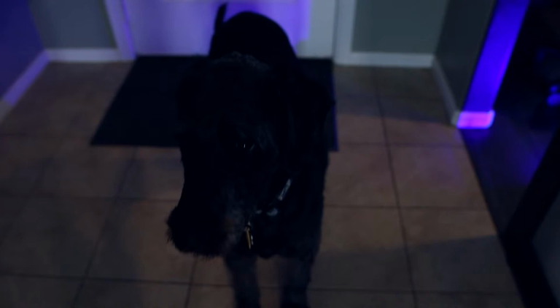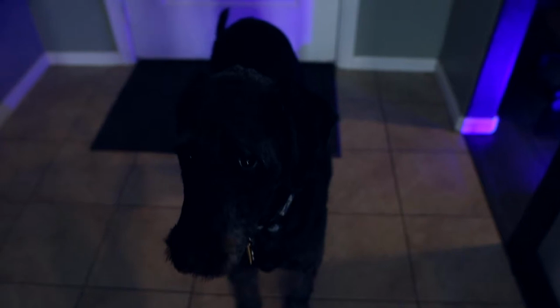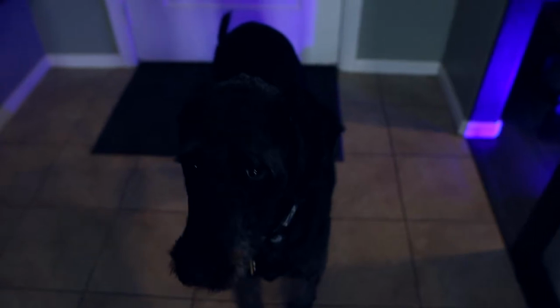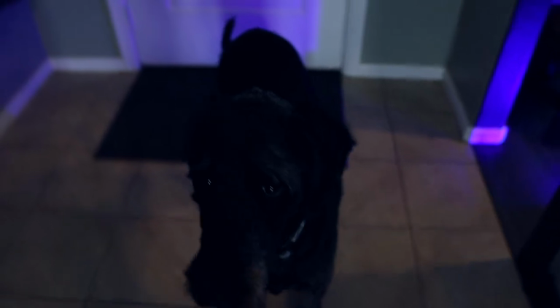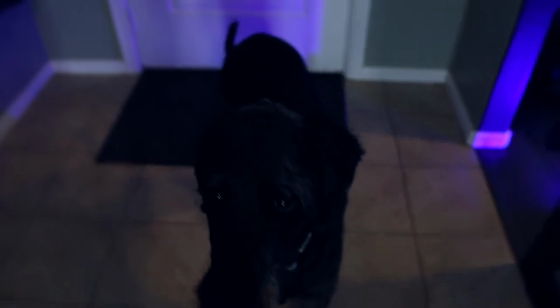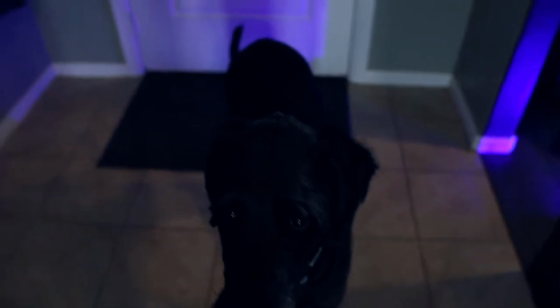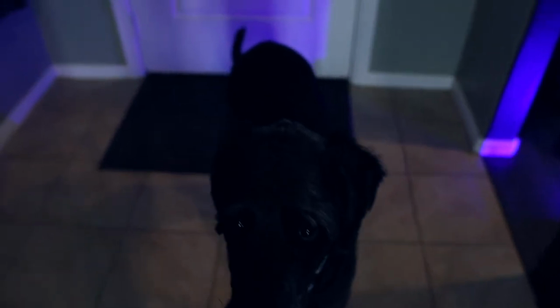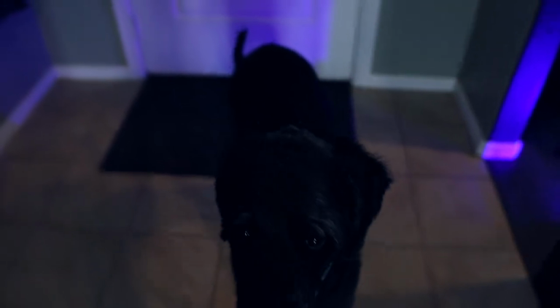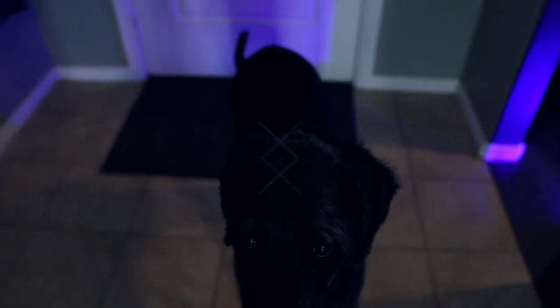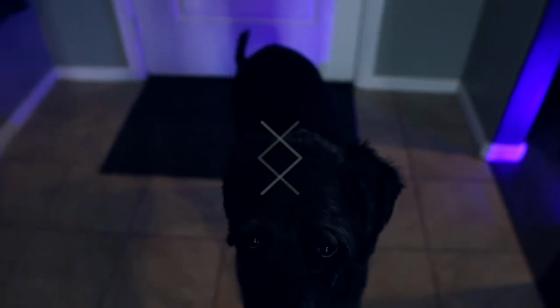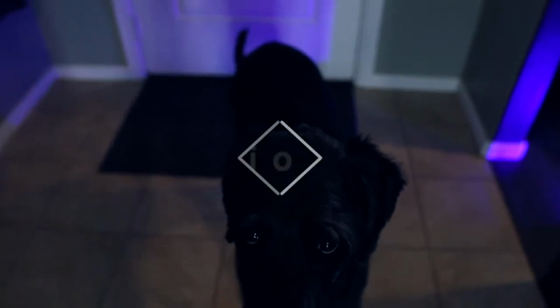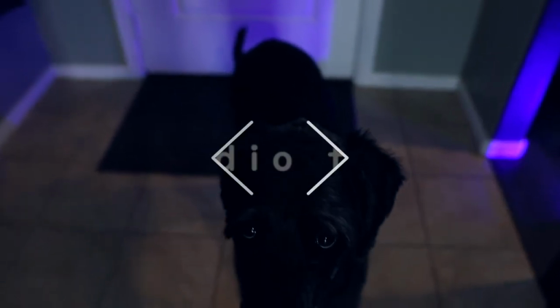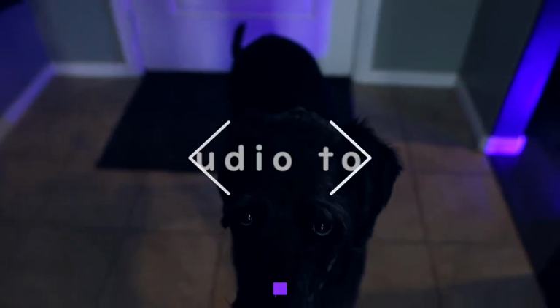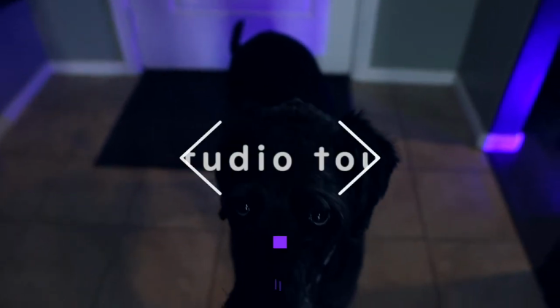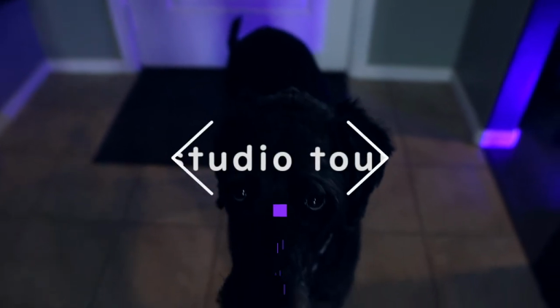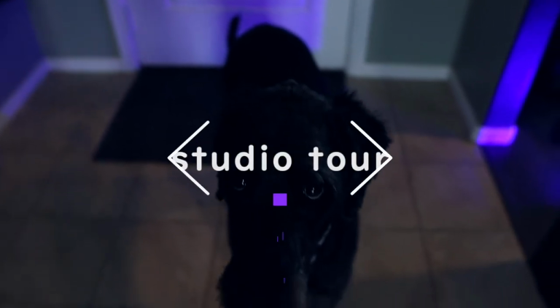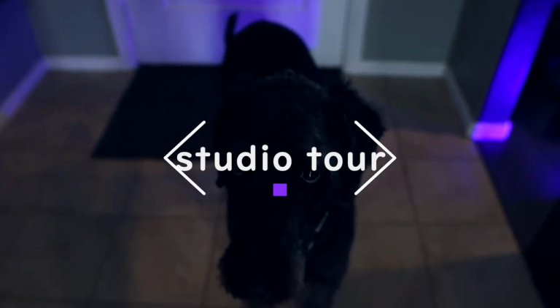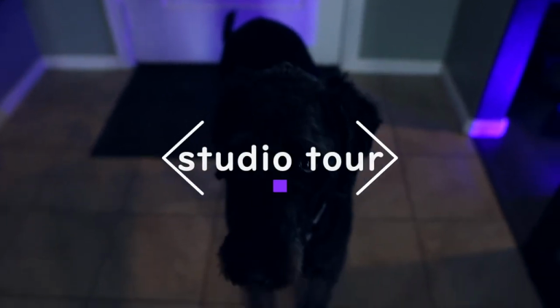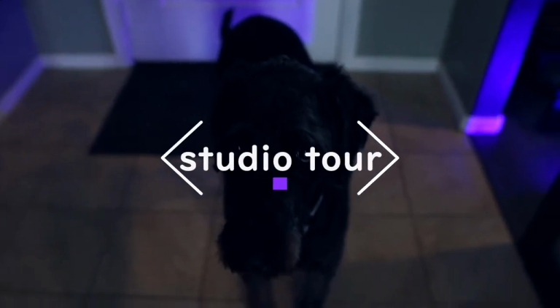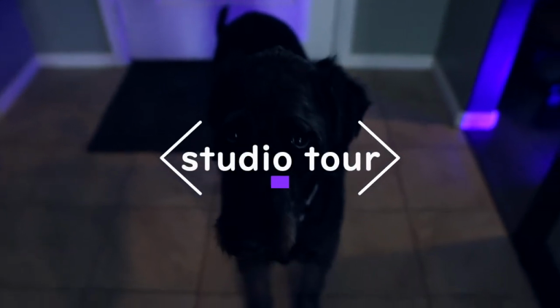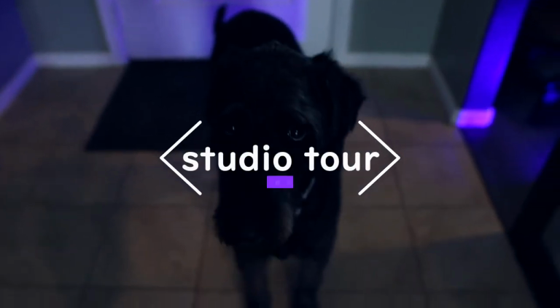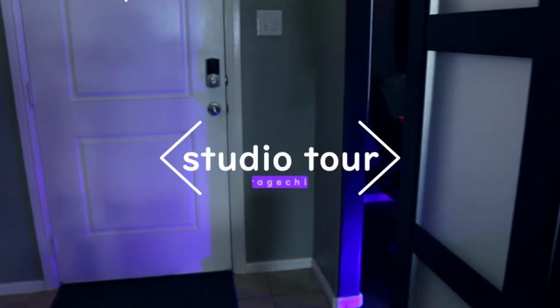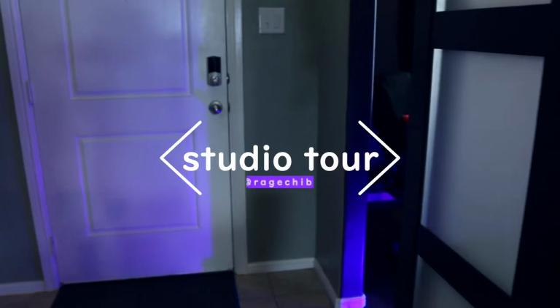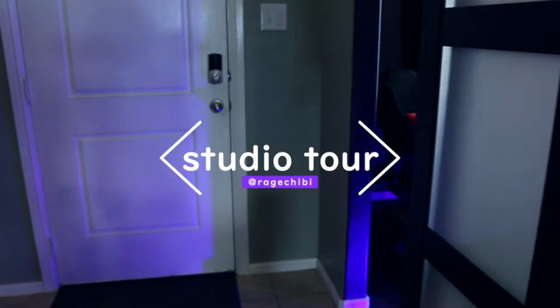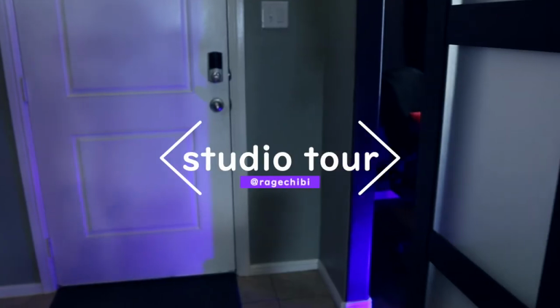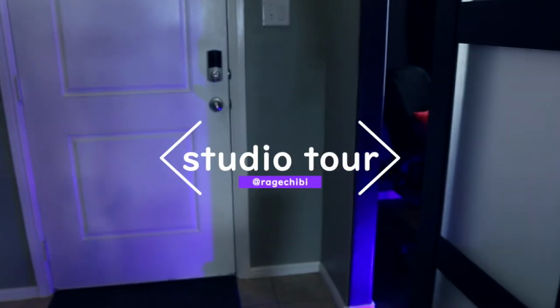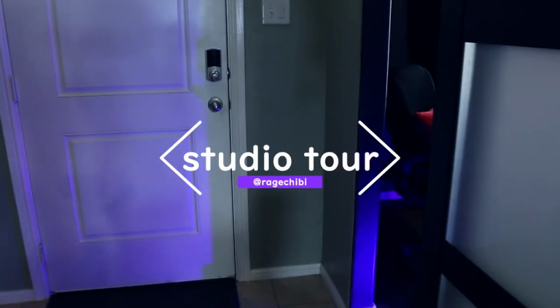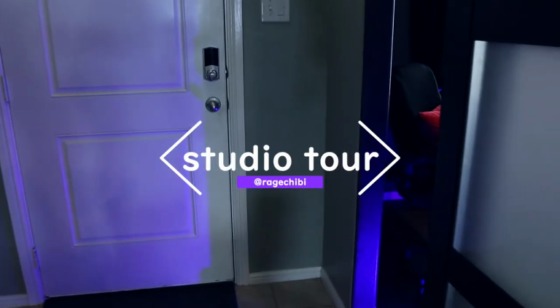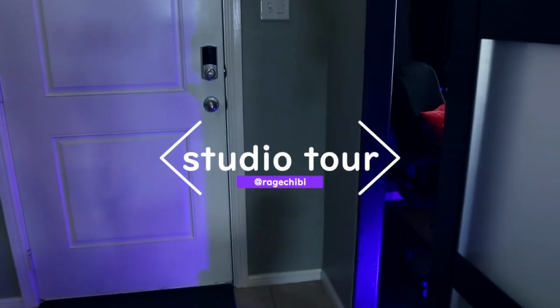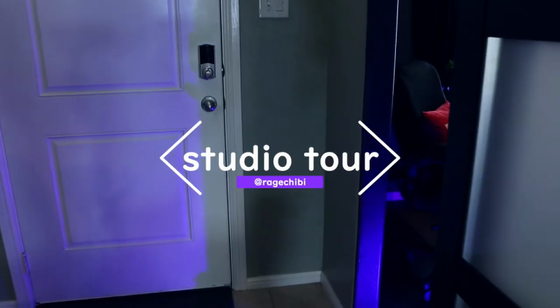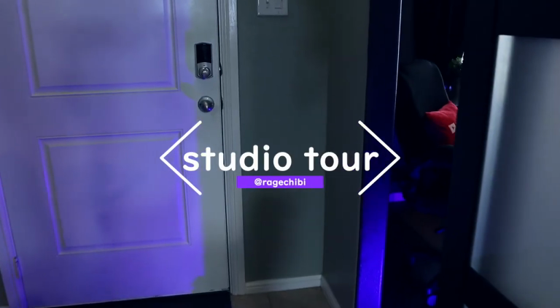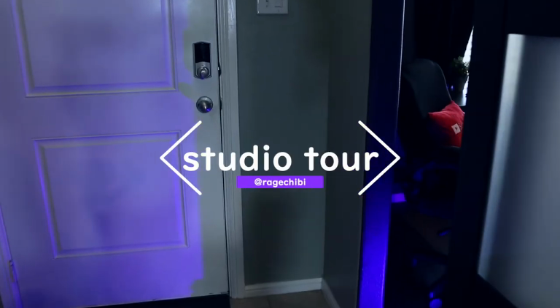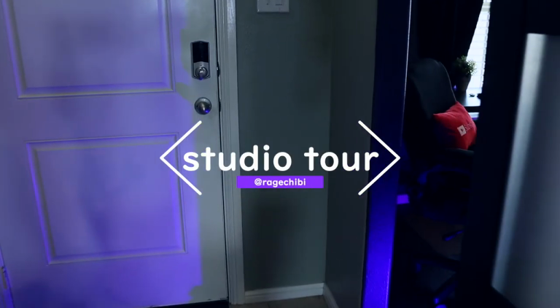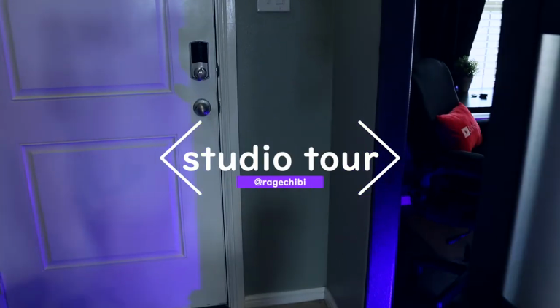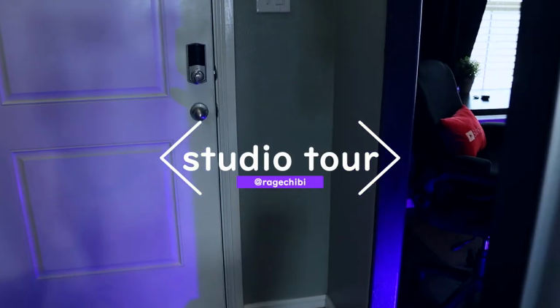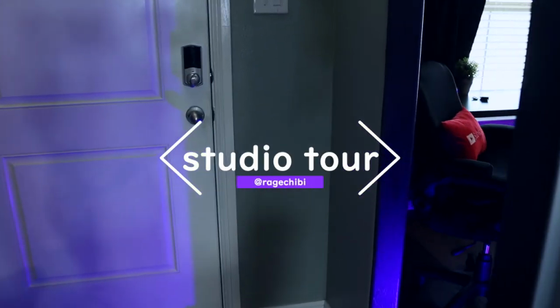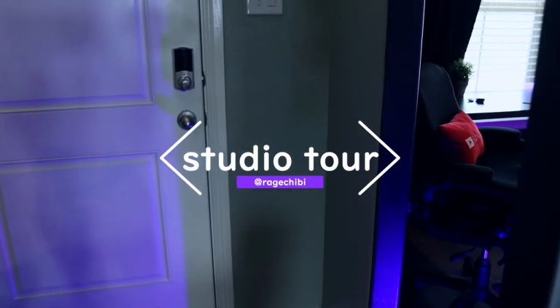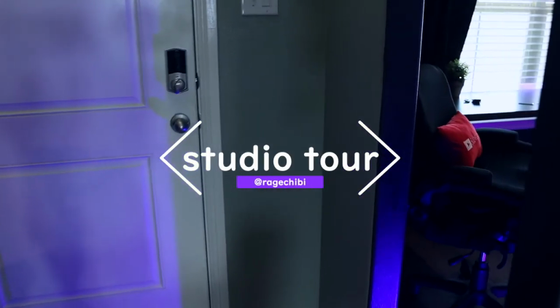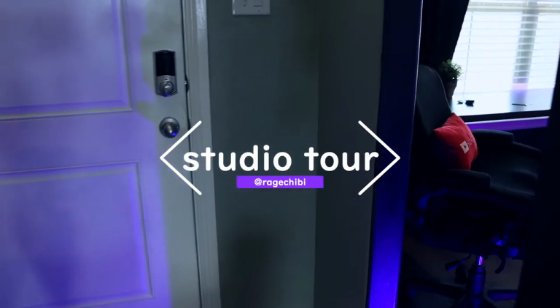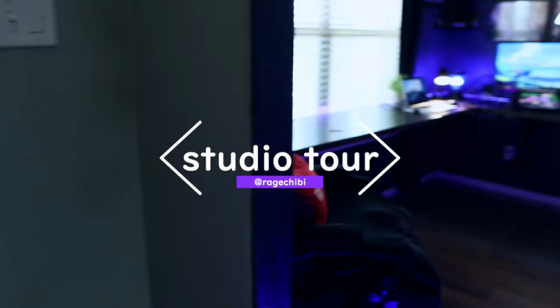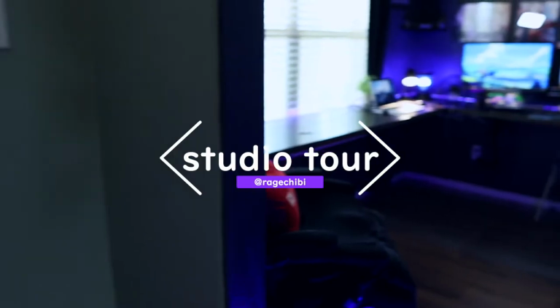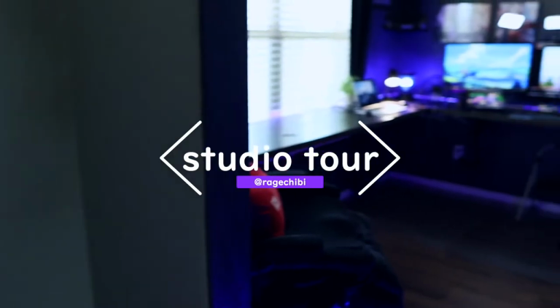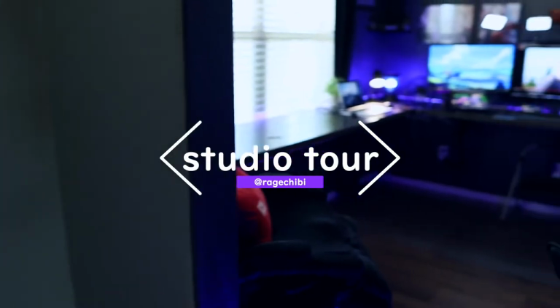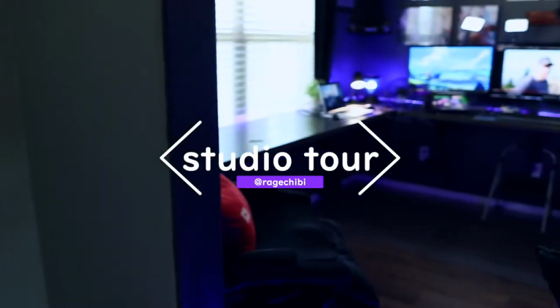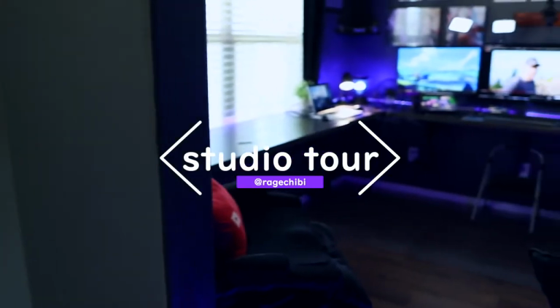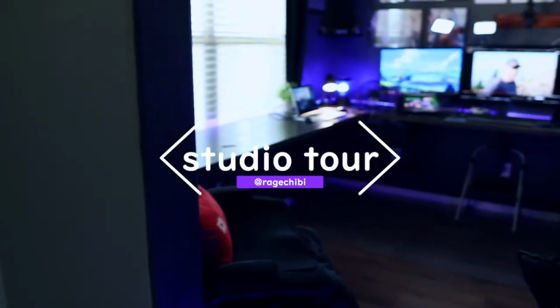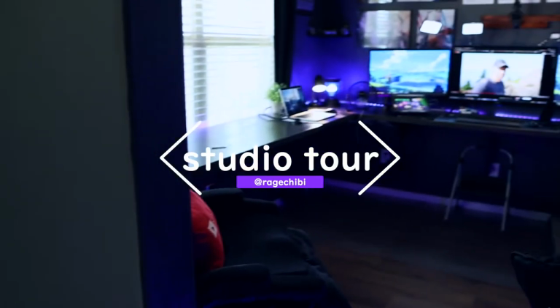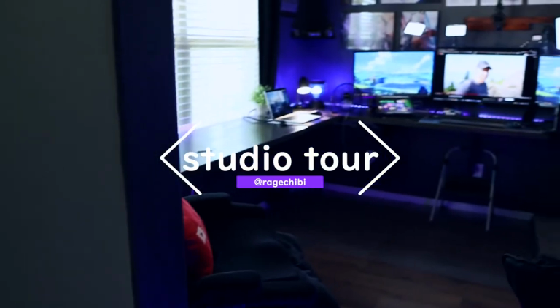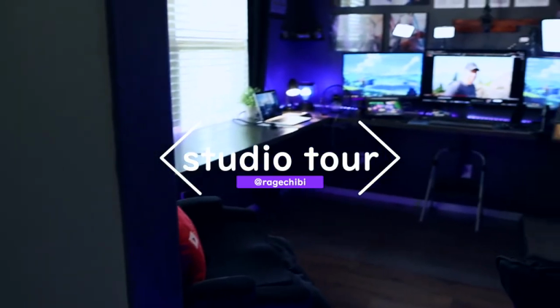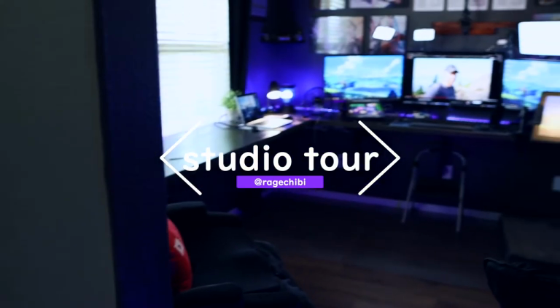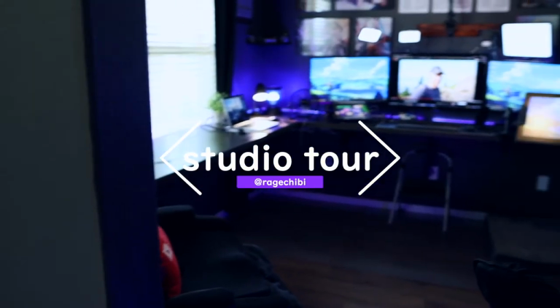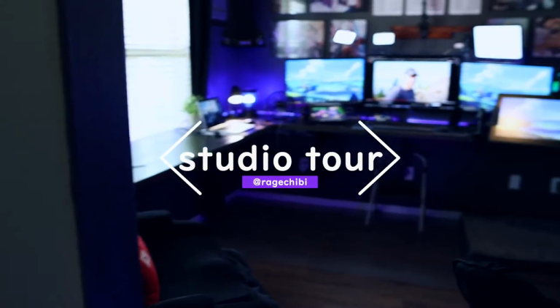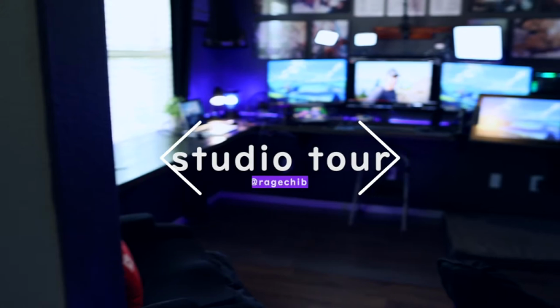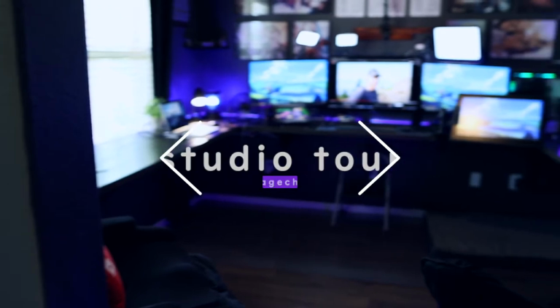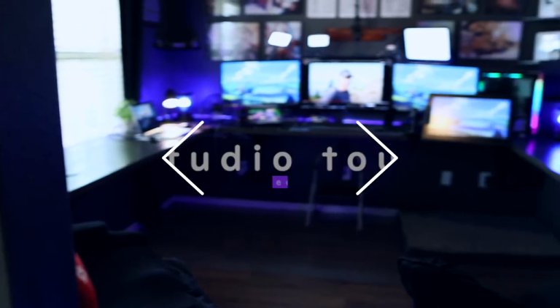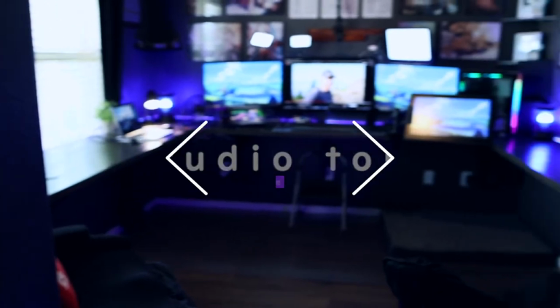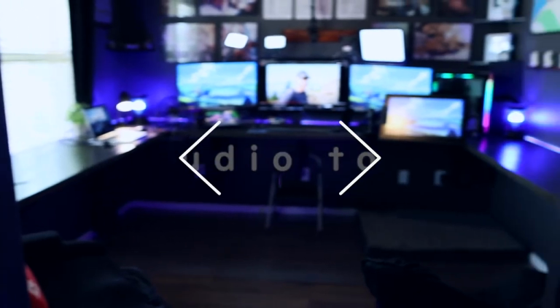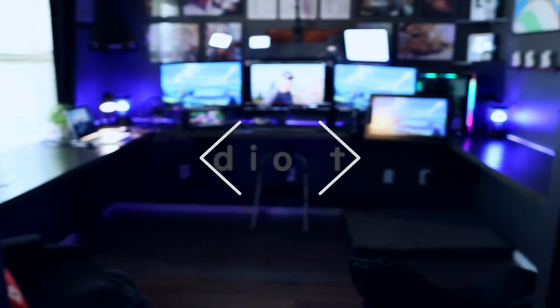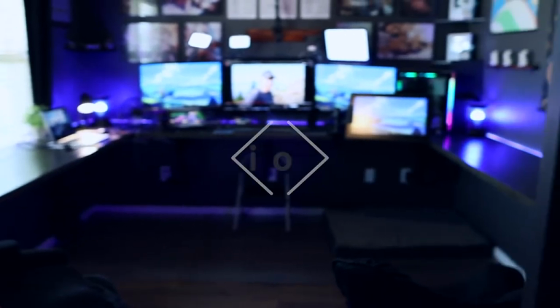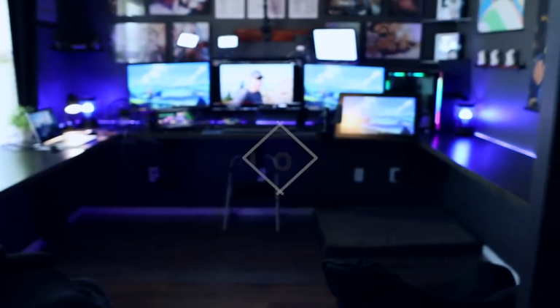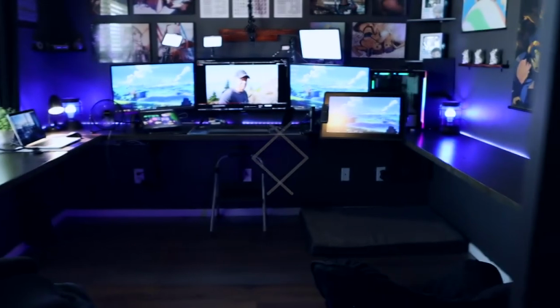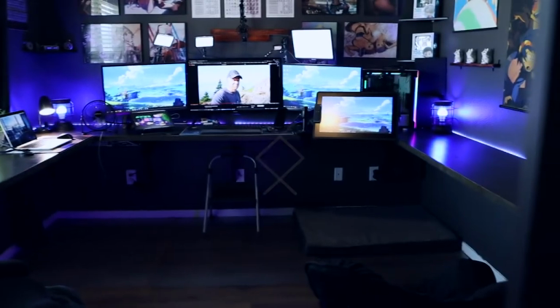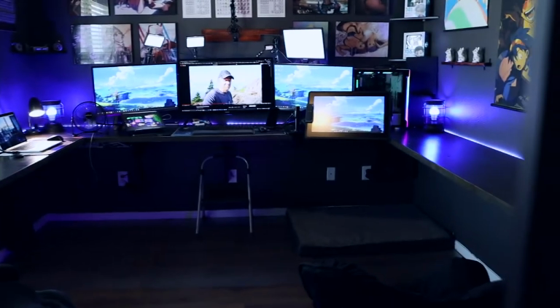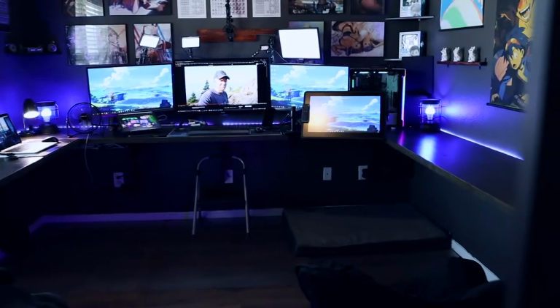Hey, I worked really hard for everything in this room and I'm so excited to share it with you. Welcome to my digital art and streaming studio tour.